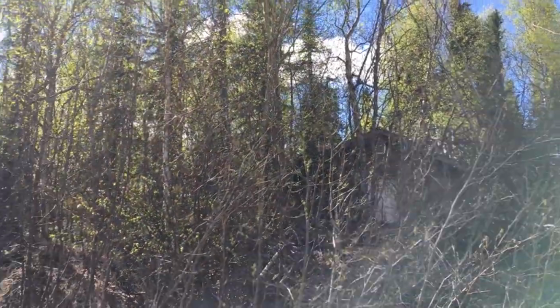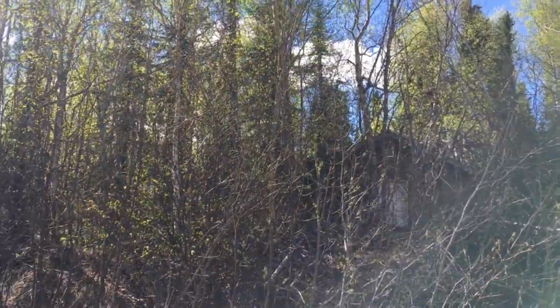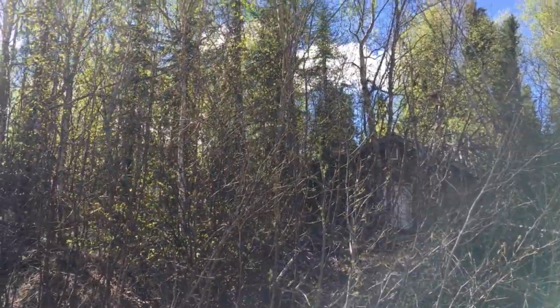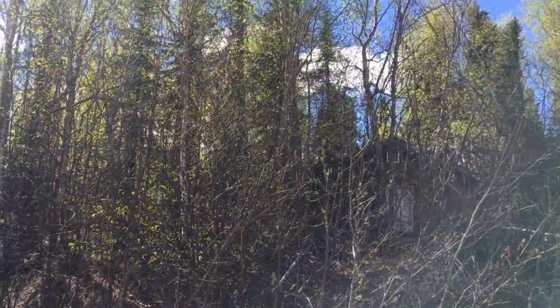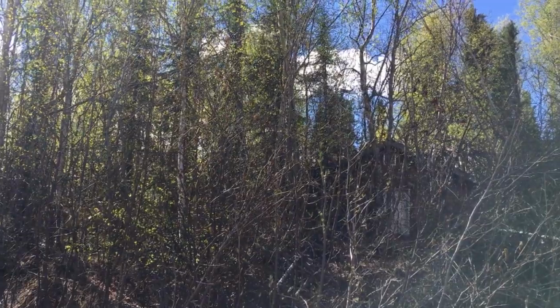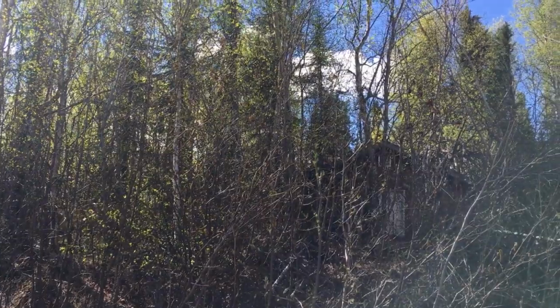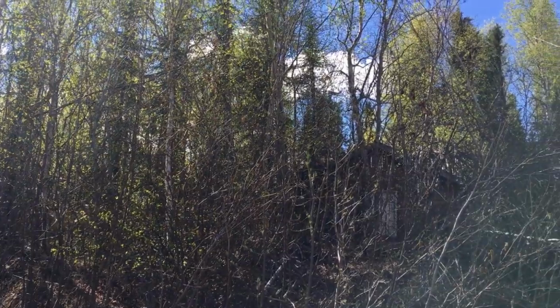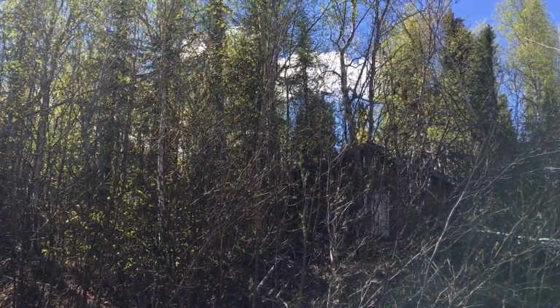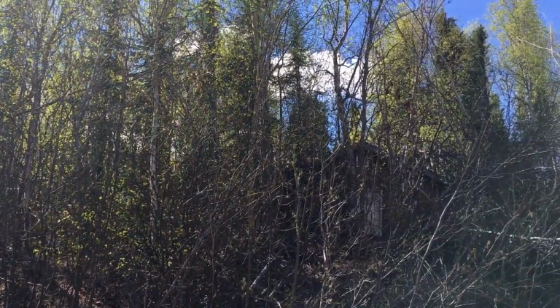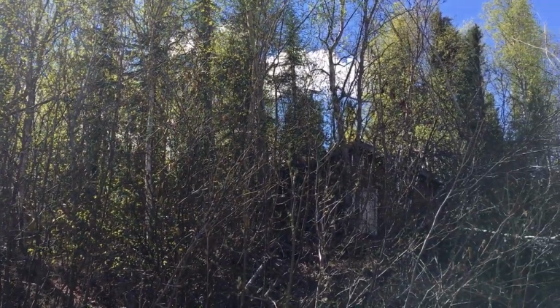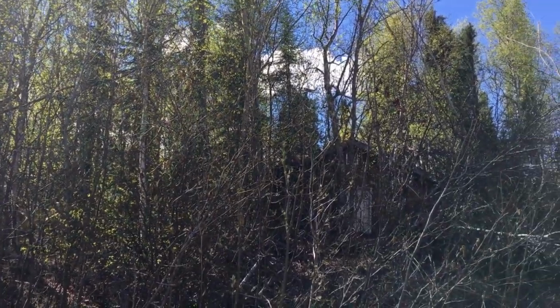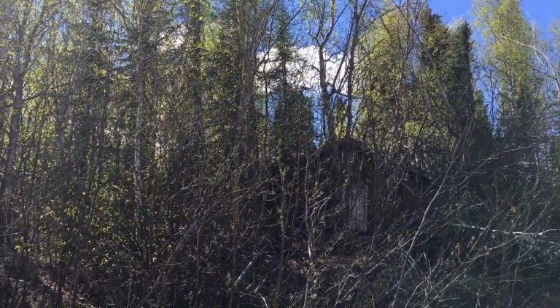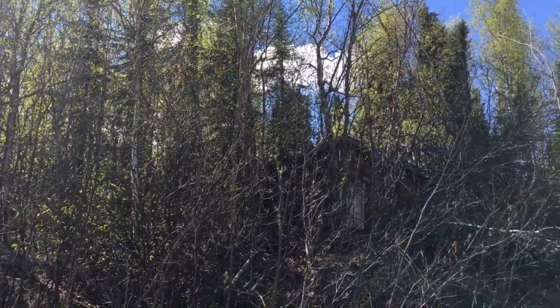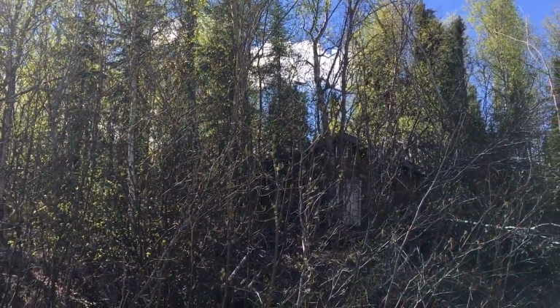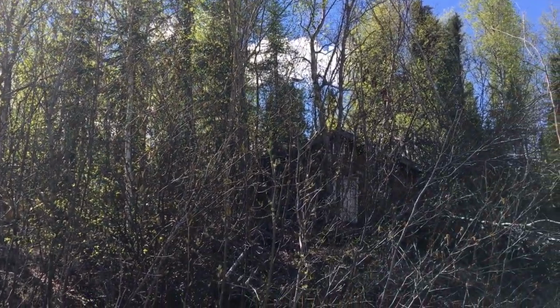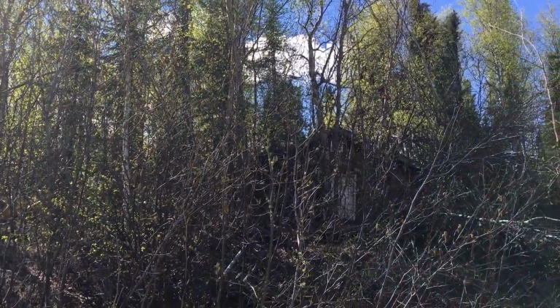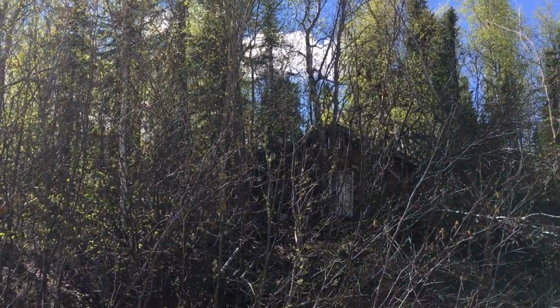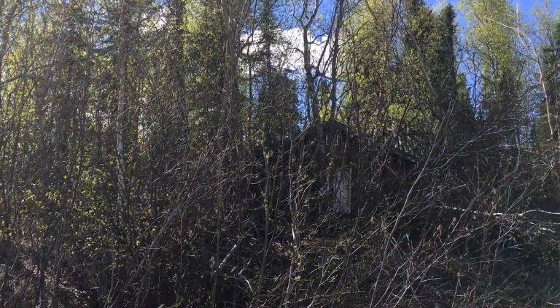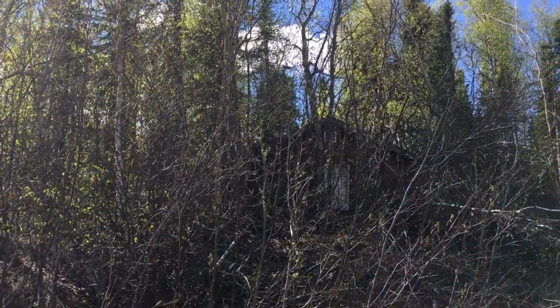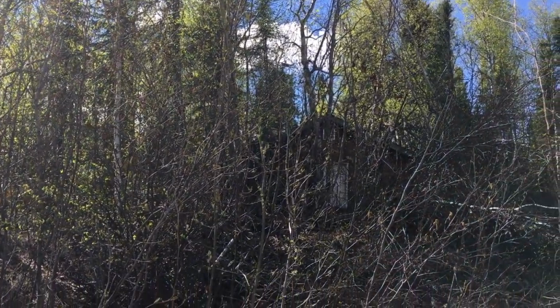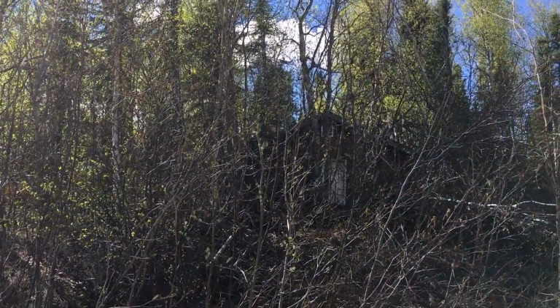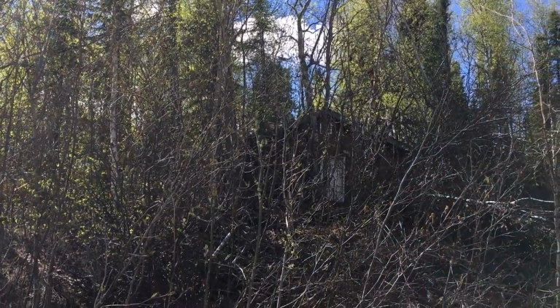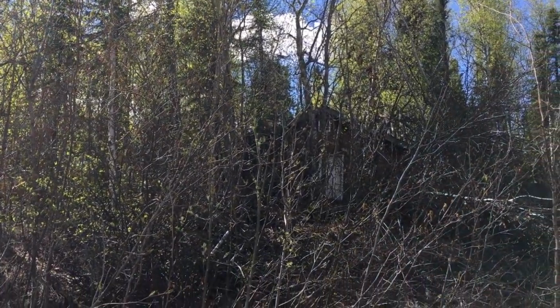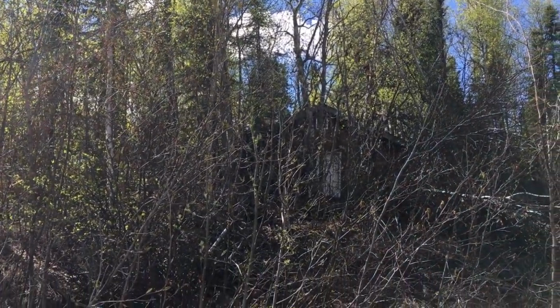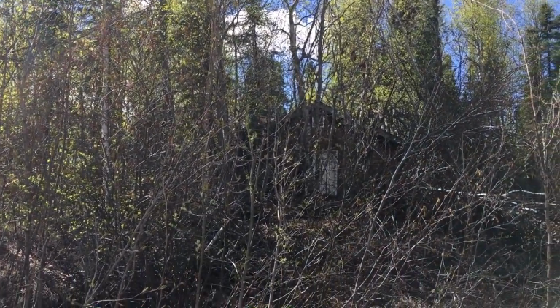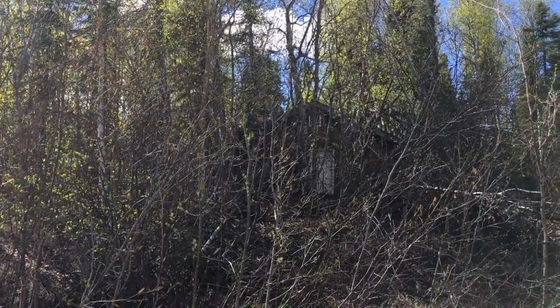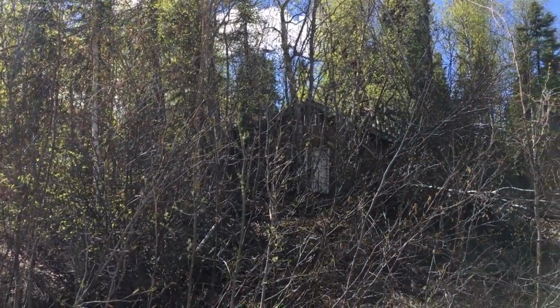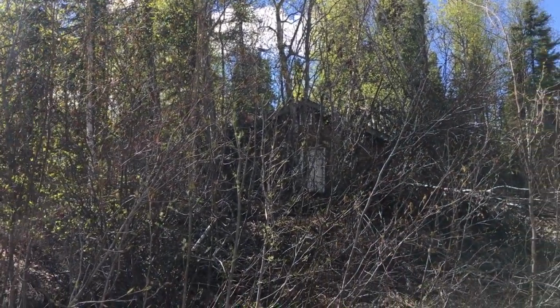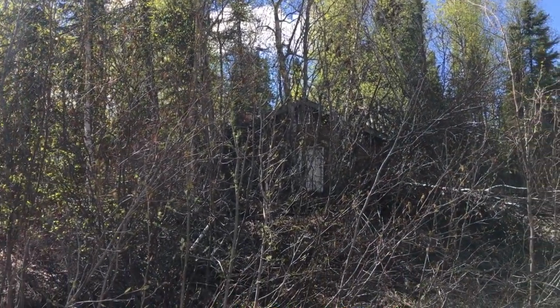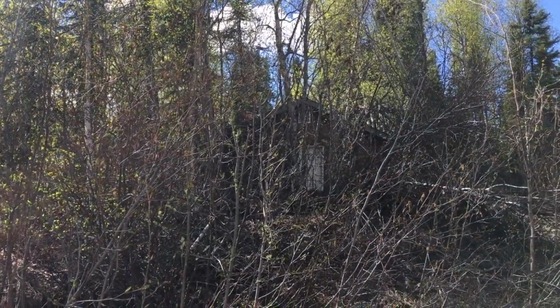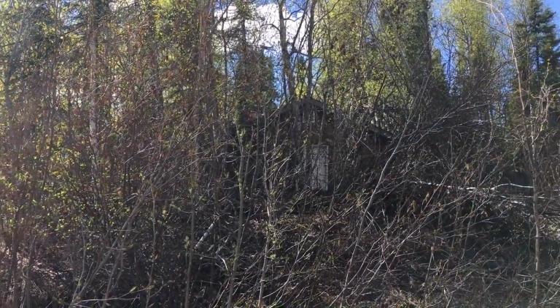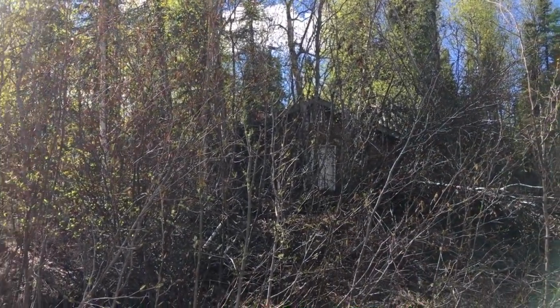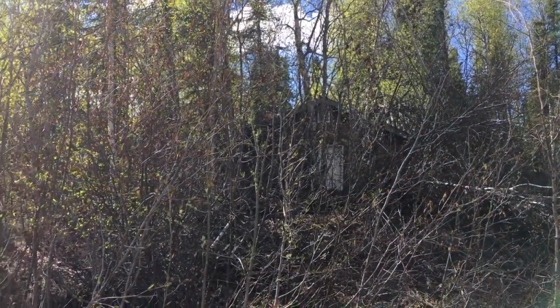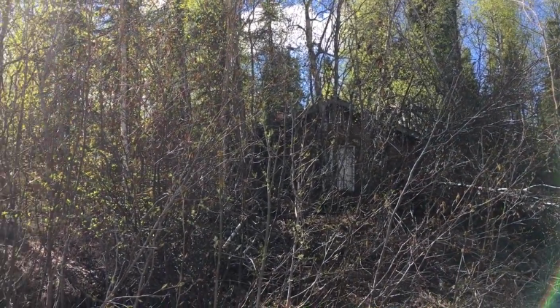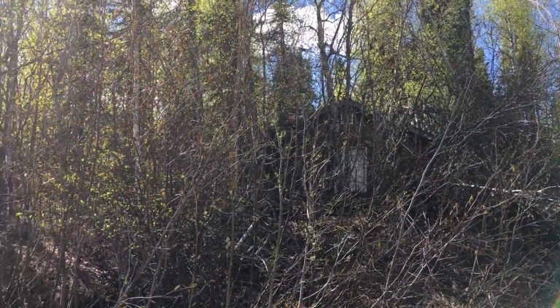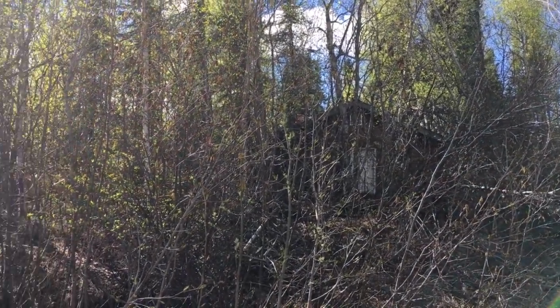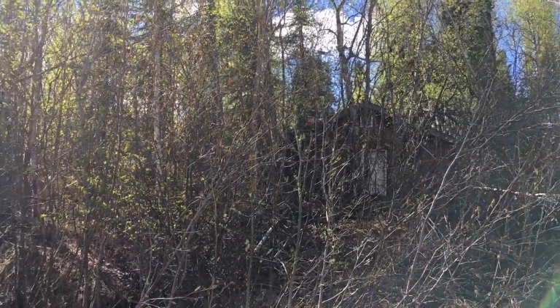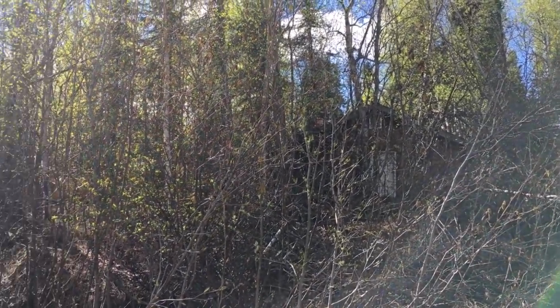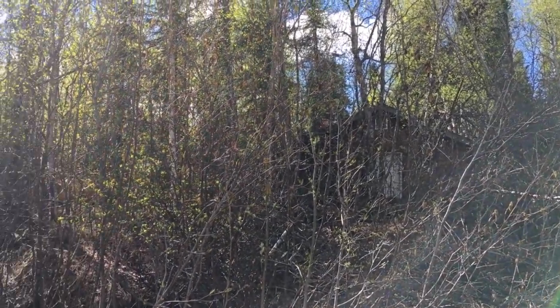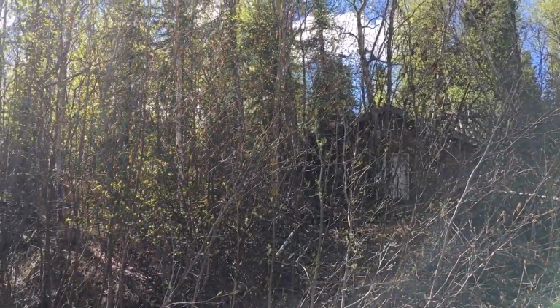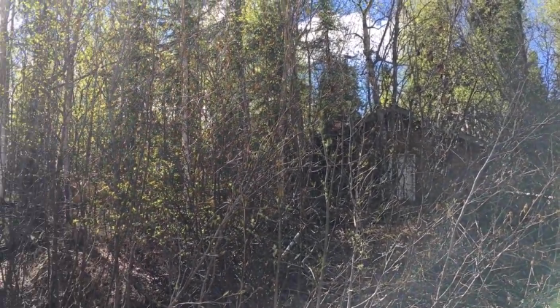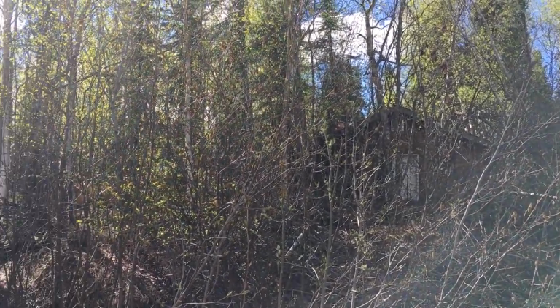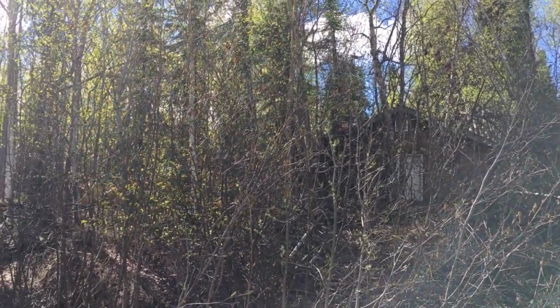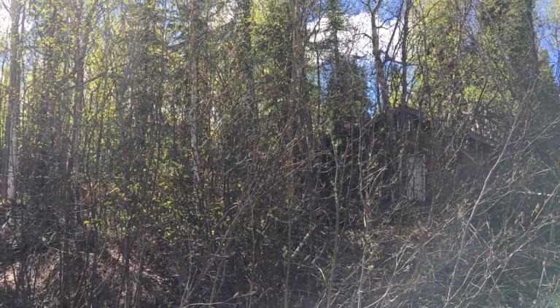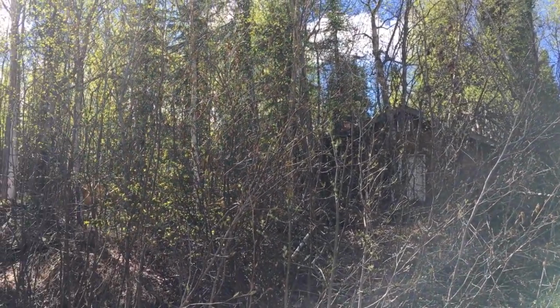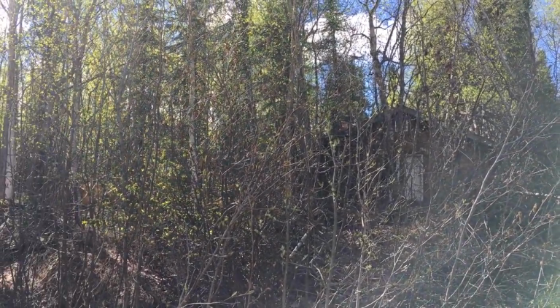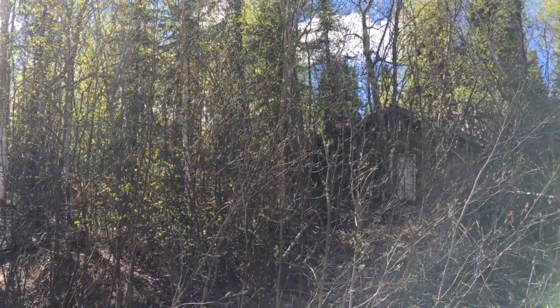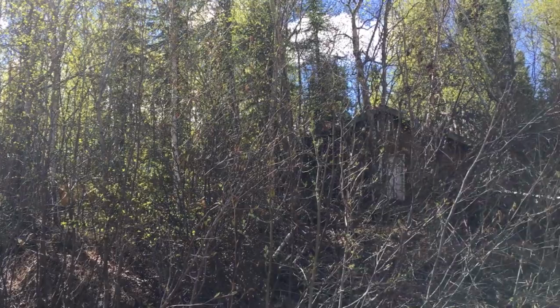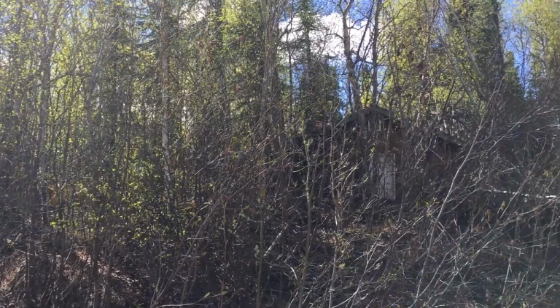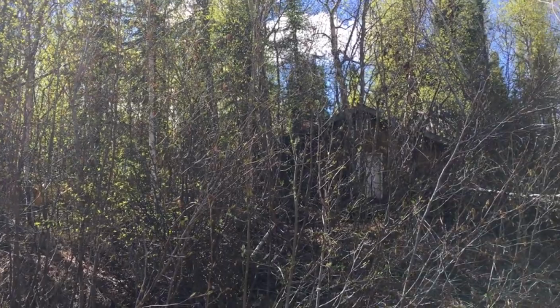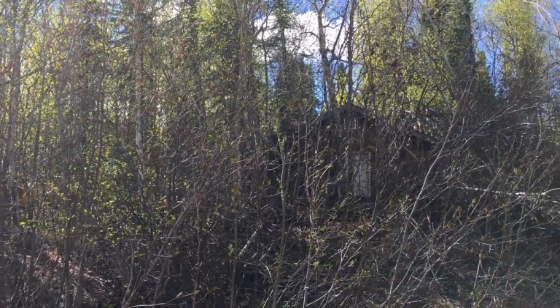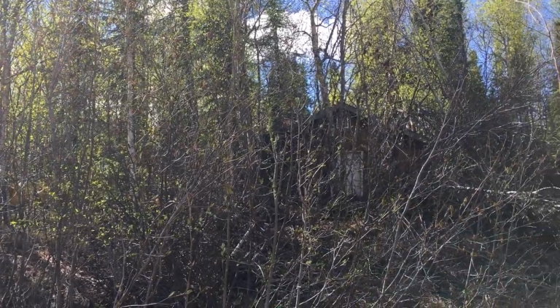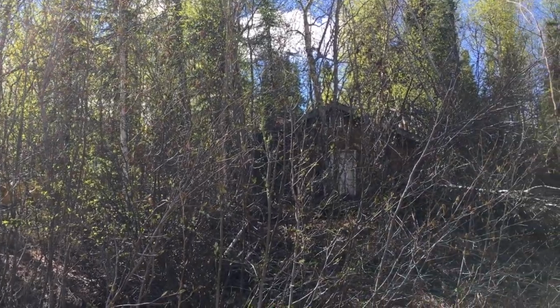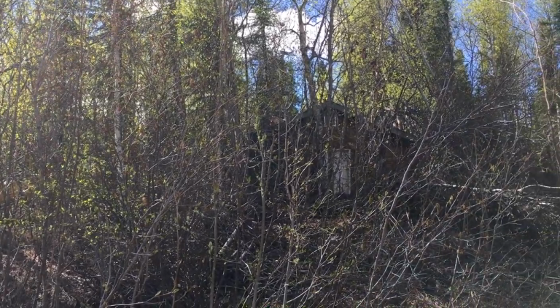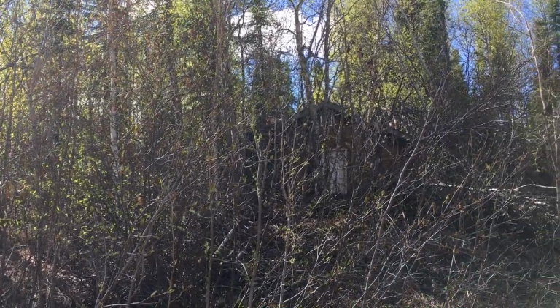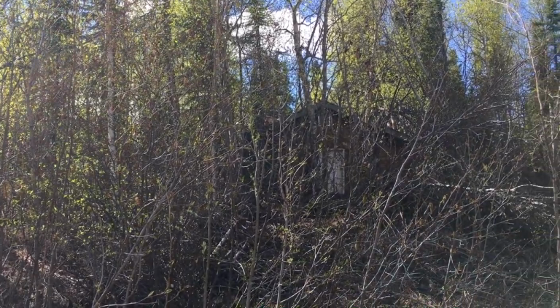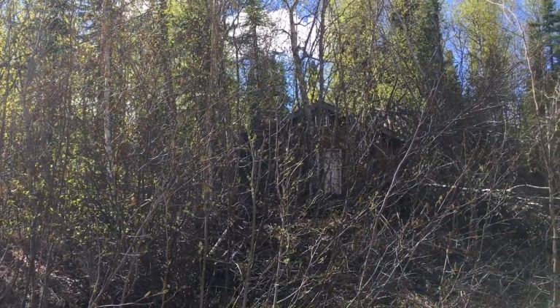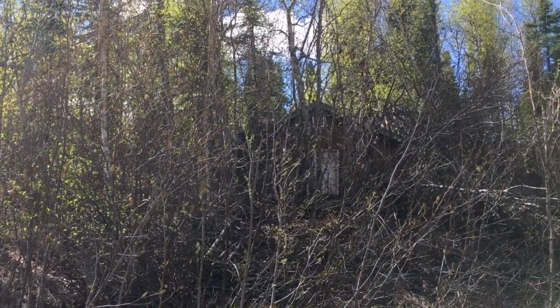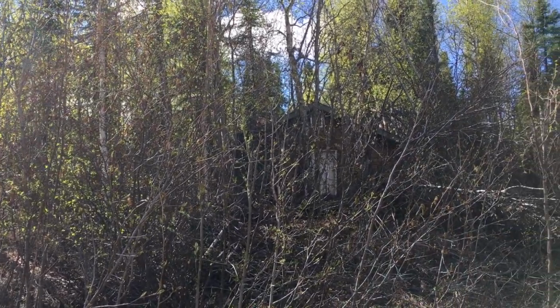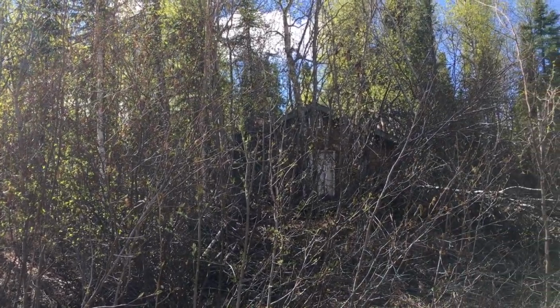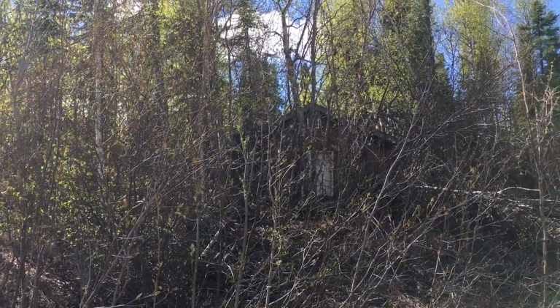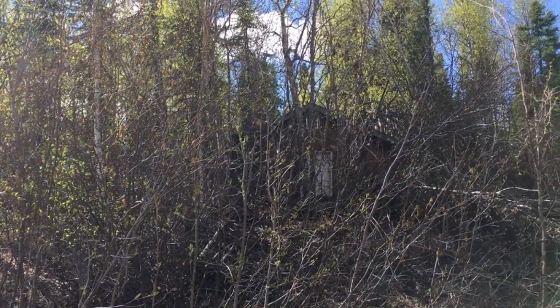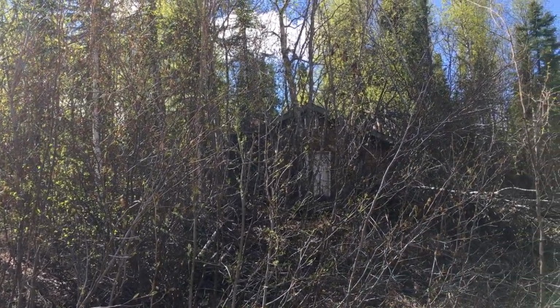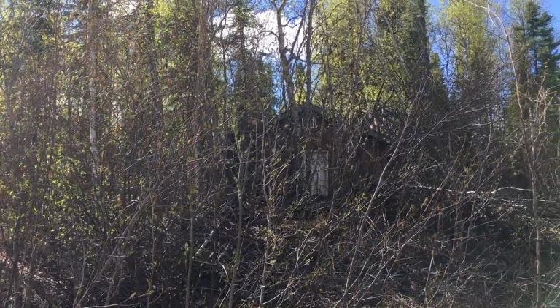This is how you move a house in the bush. They've got a dozer up there pulling this little cabin through the woods.